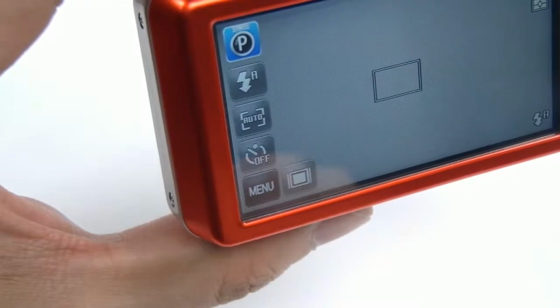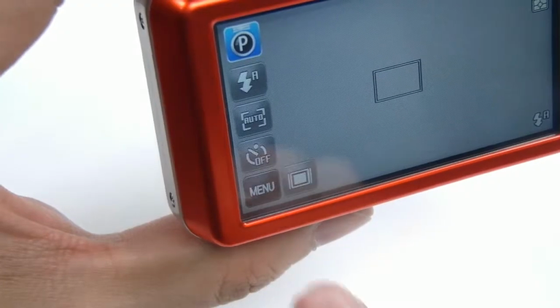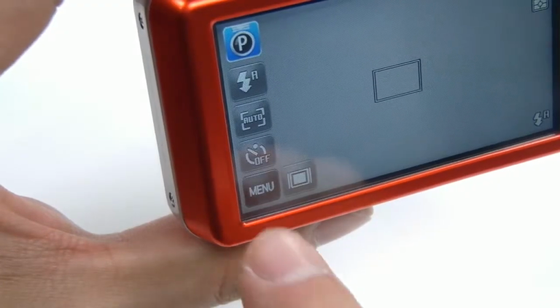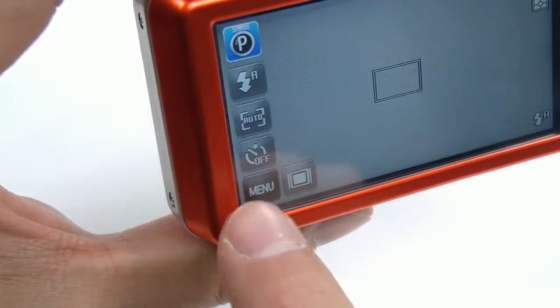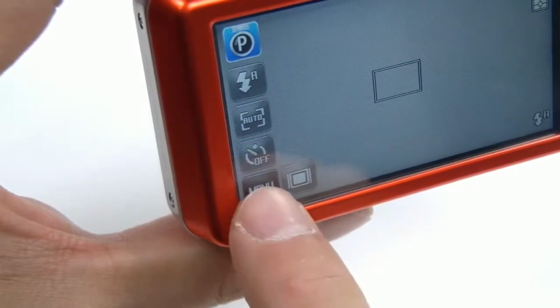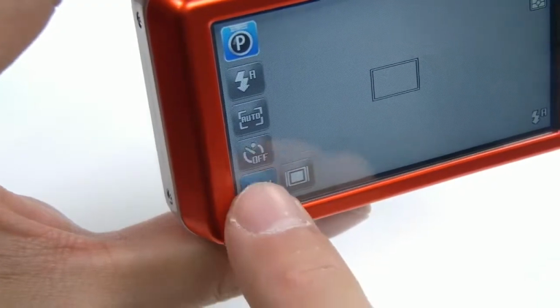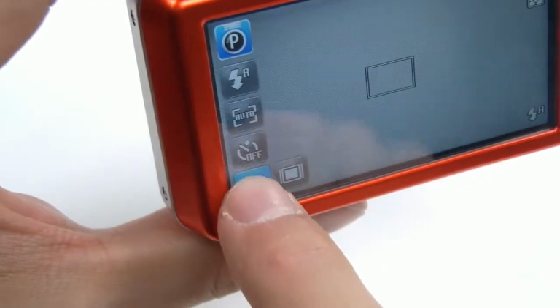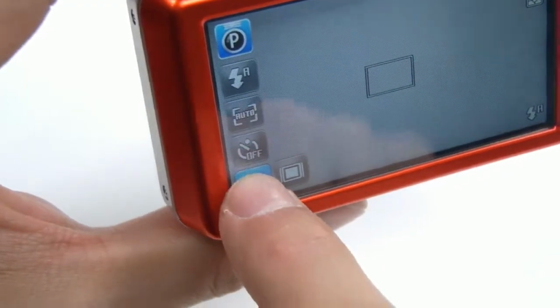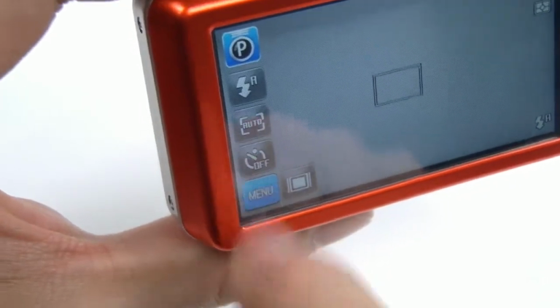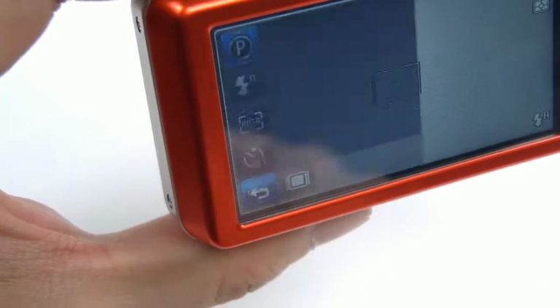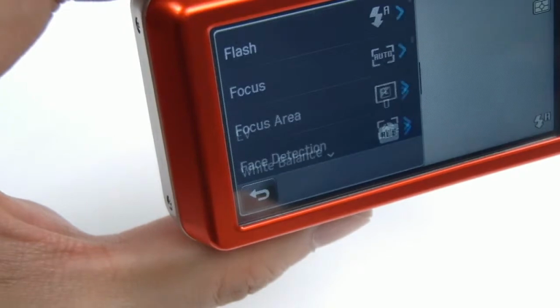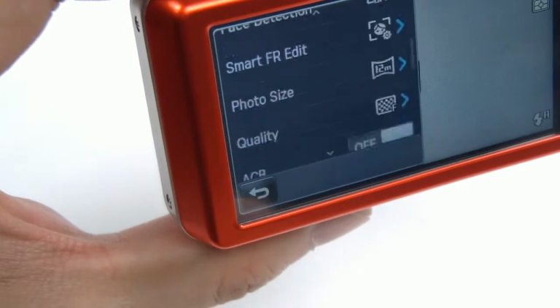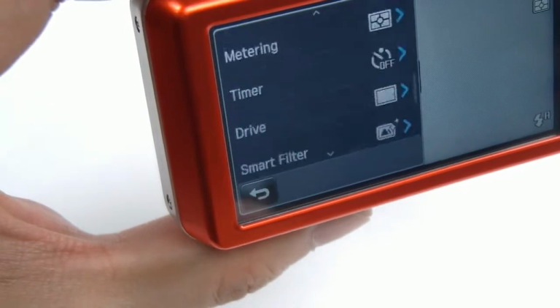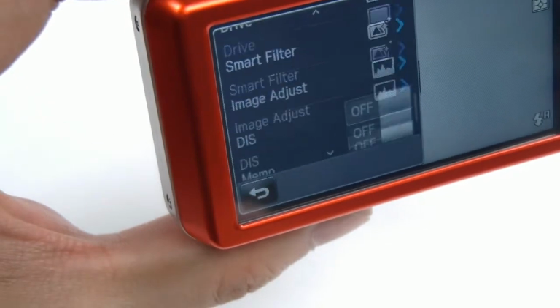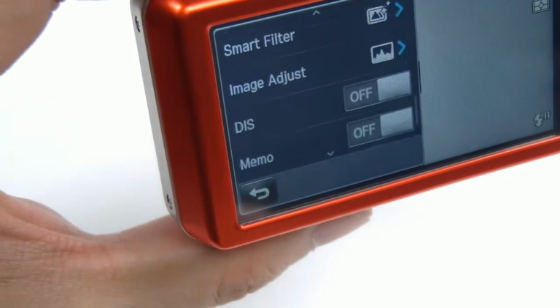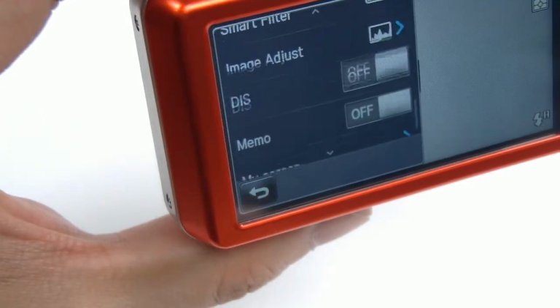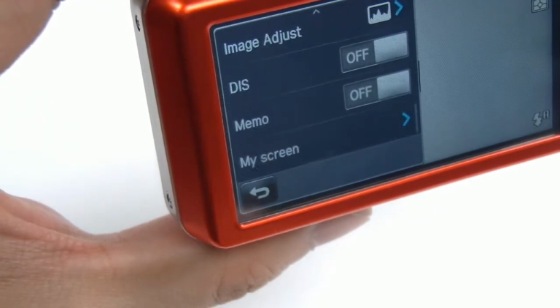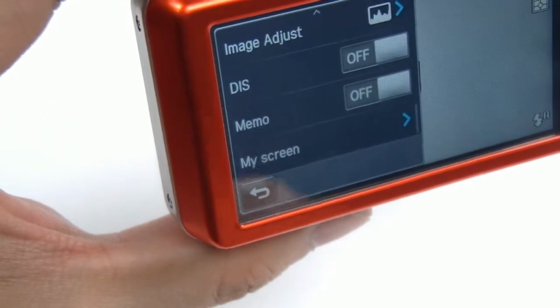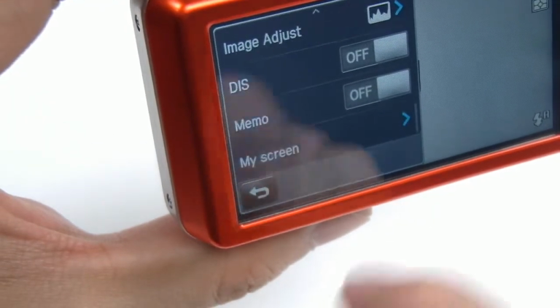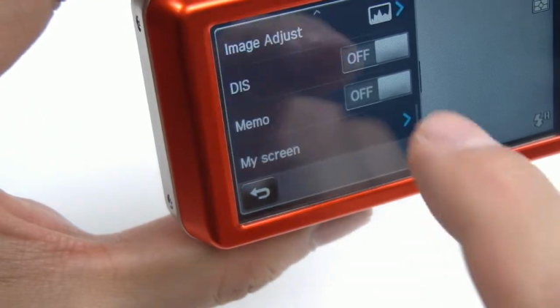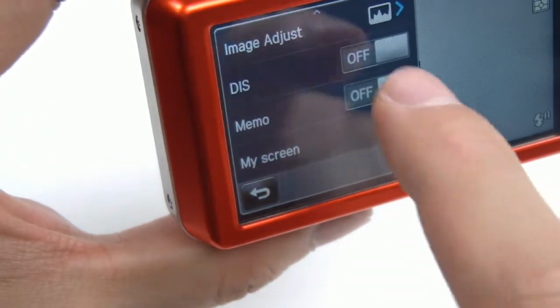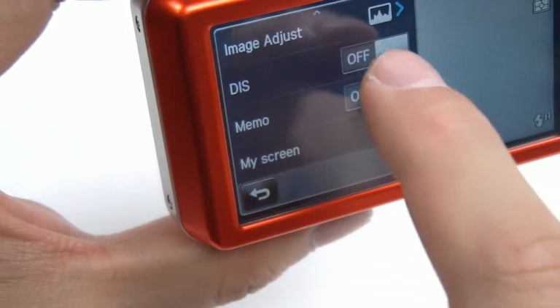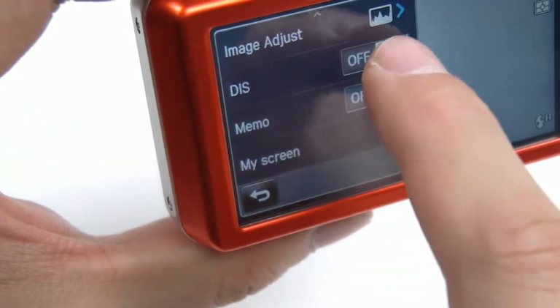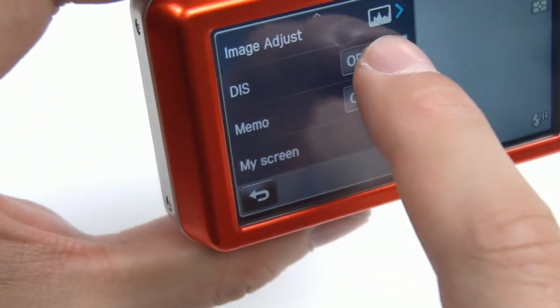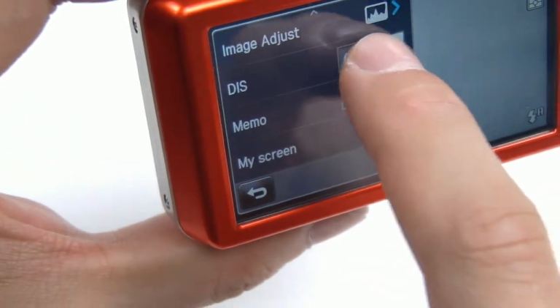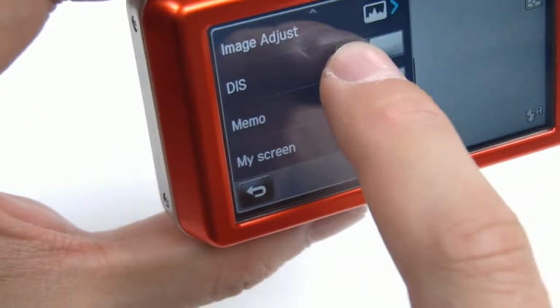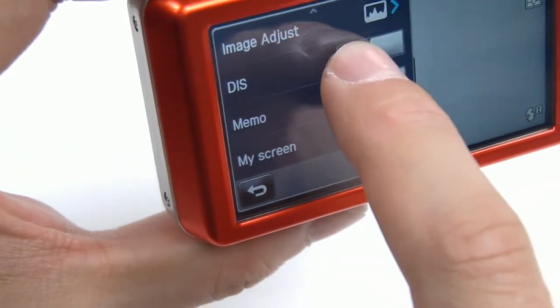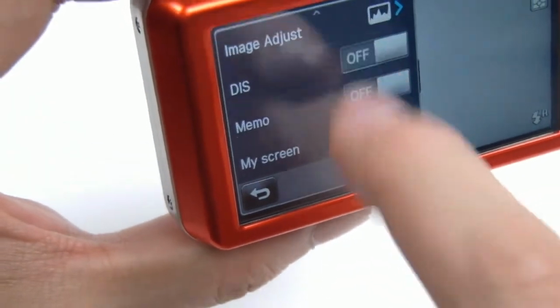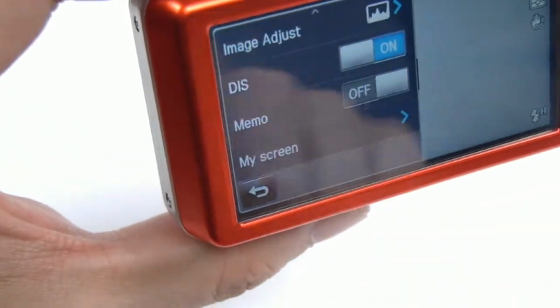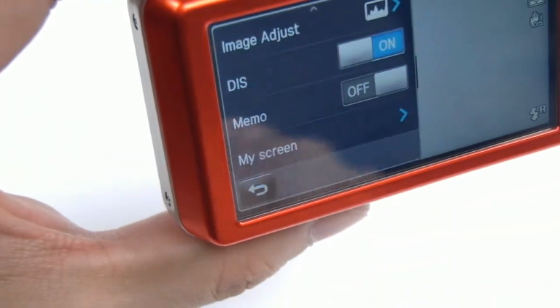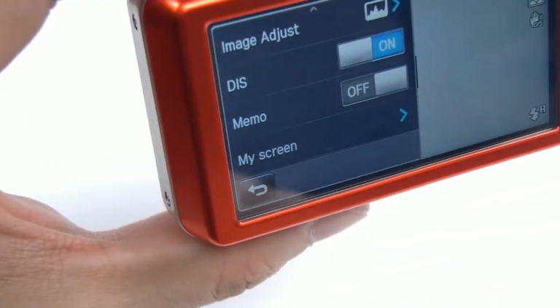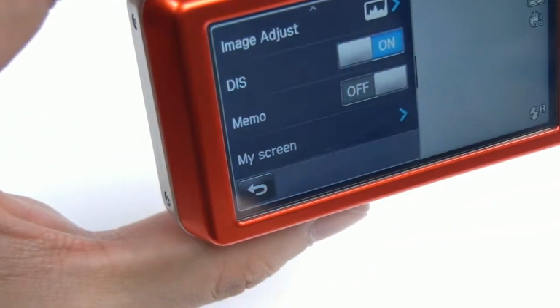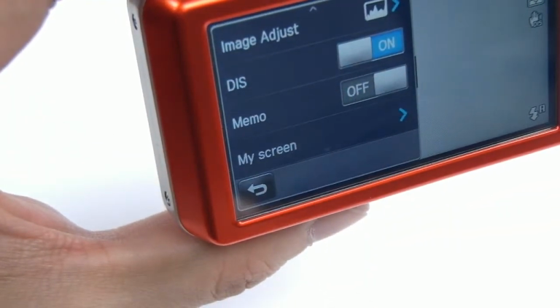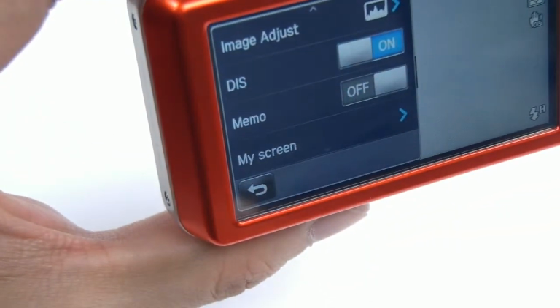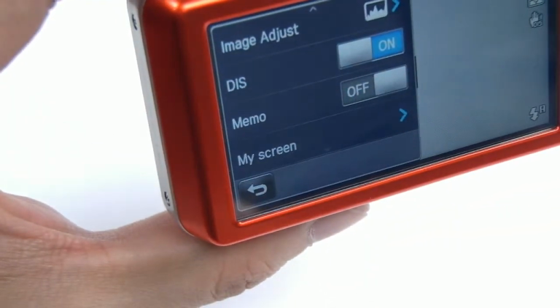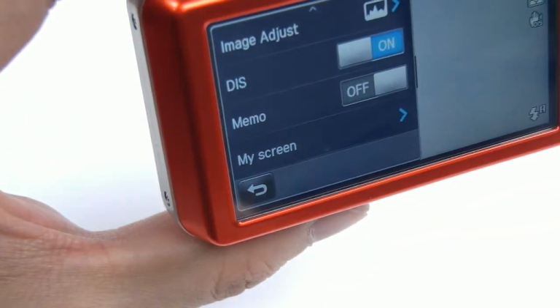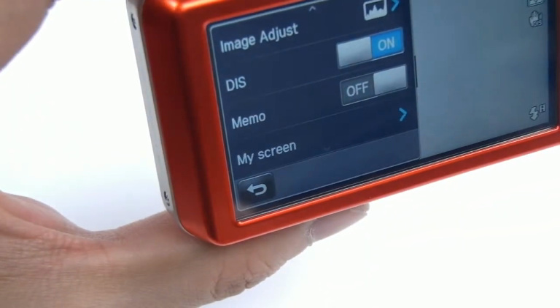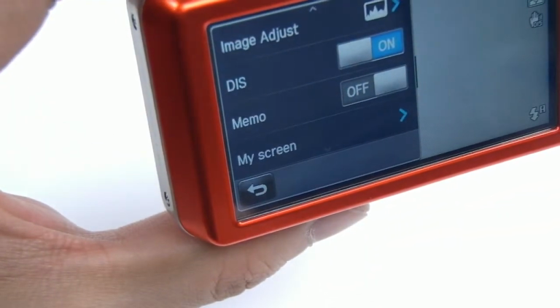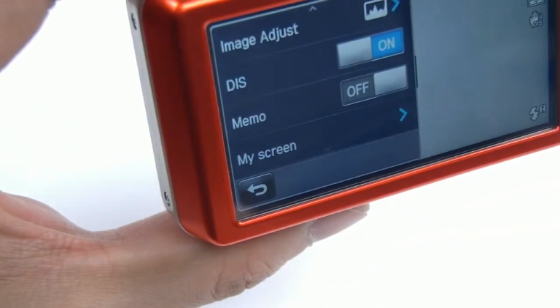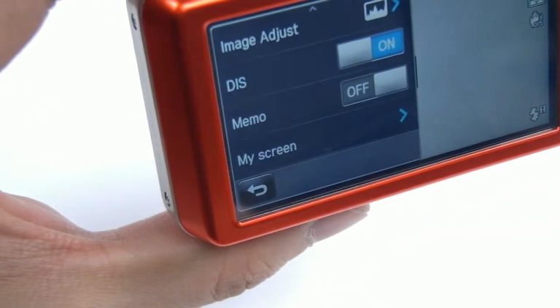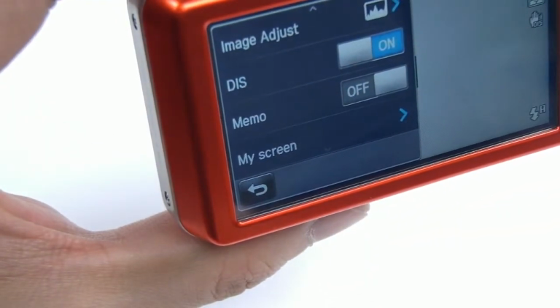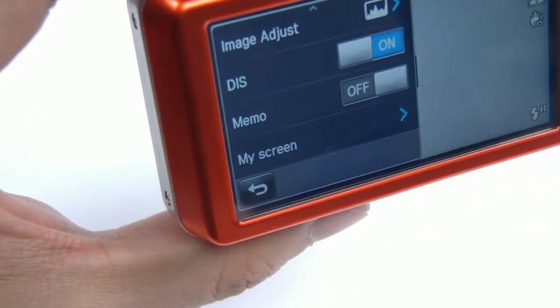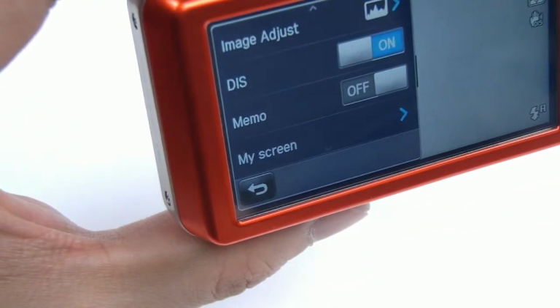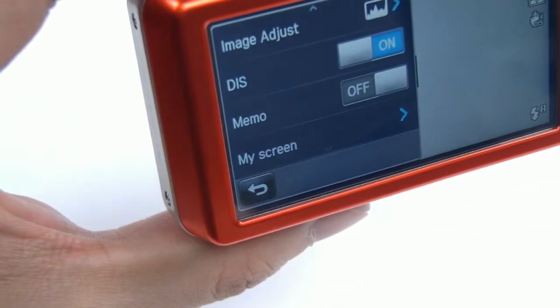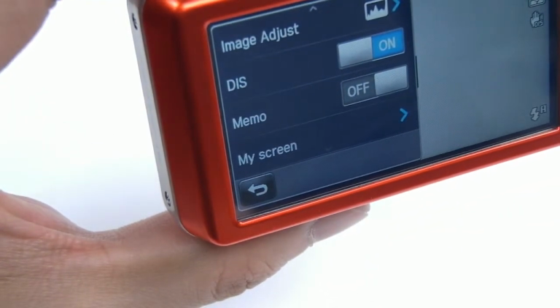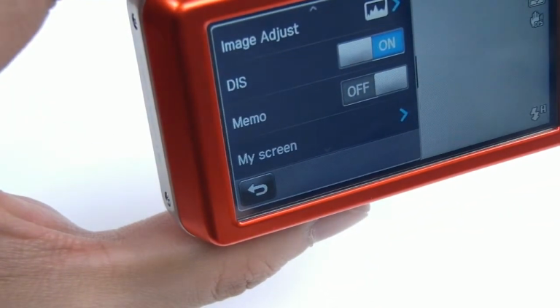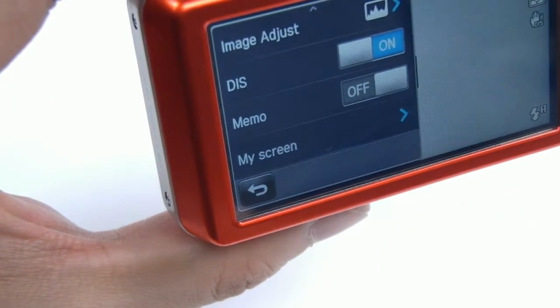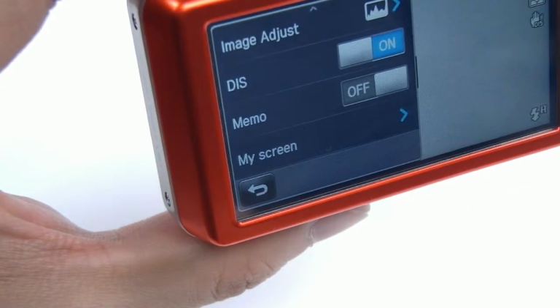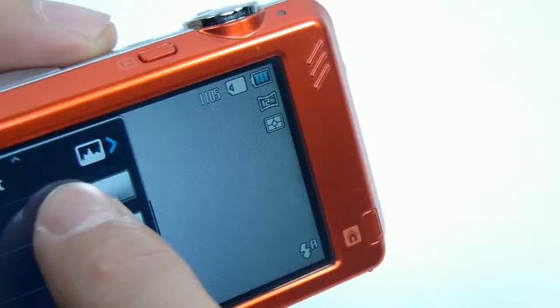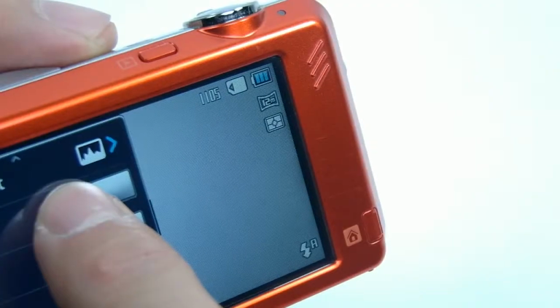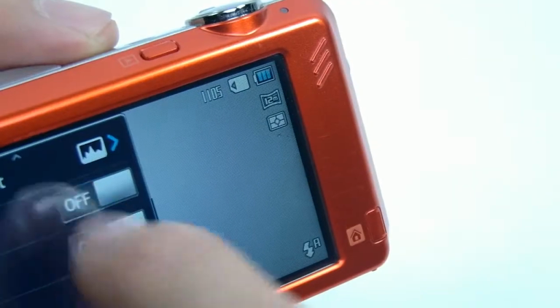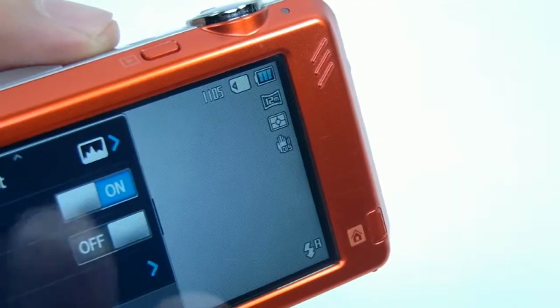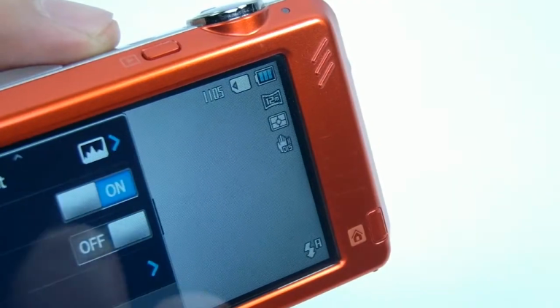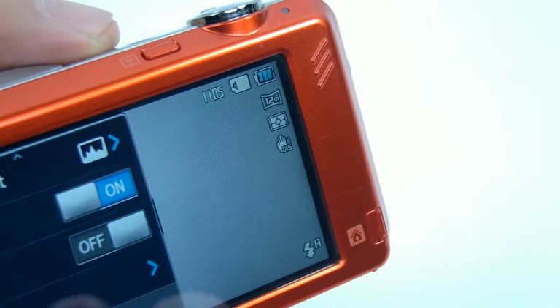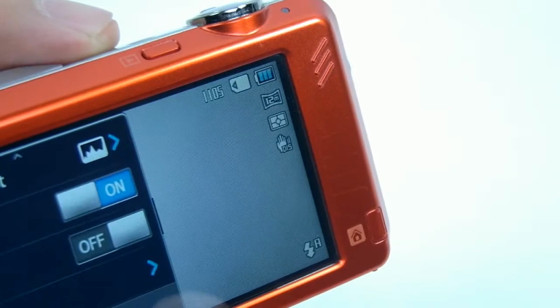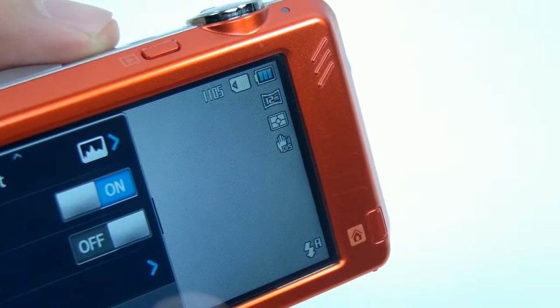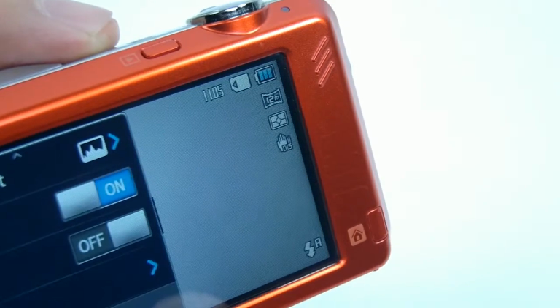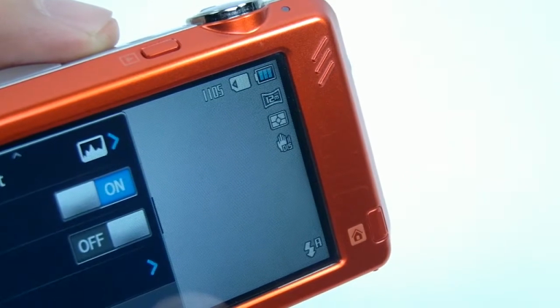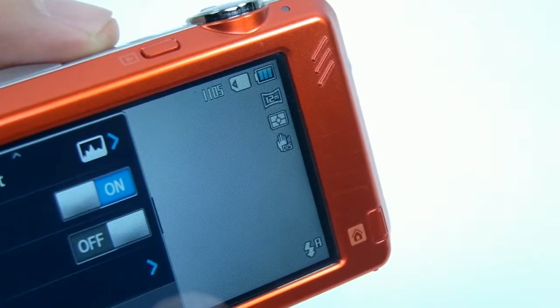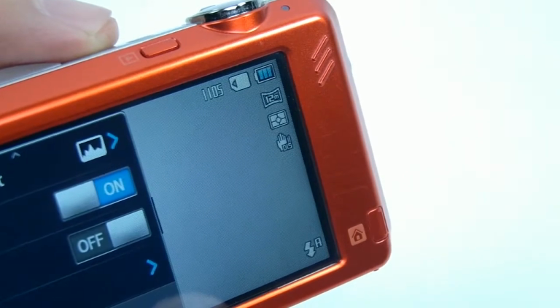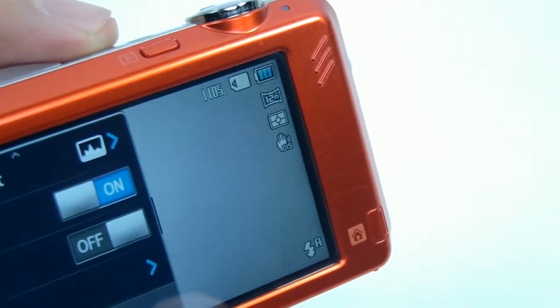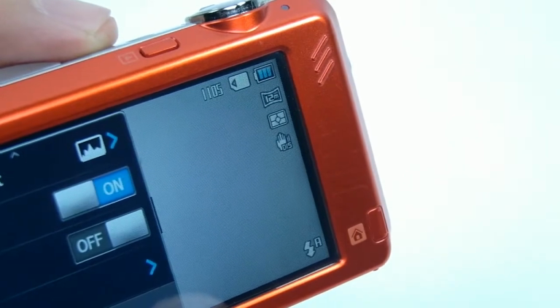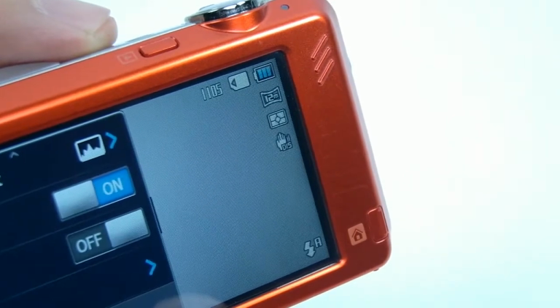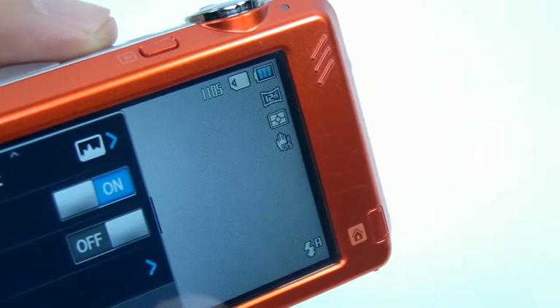Its DIS, digital image stabilization, helps users to take great pictures even under poor circumstances such as low light or shaky hands.